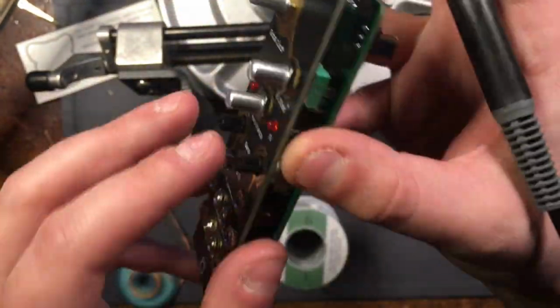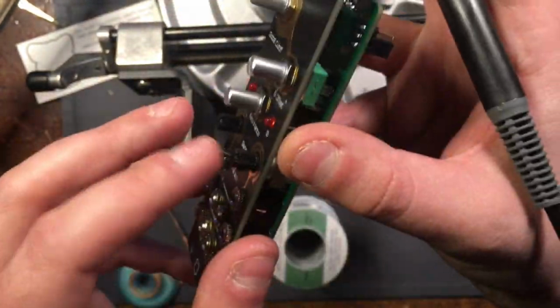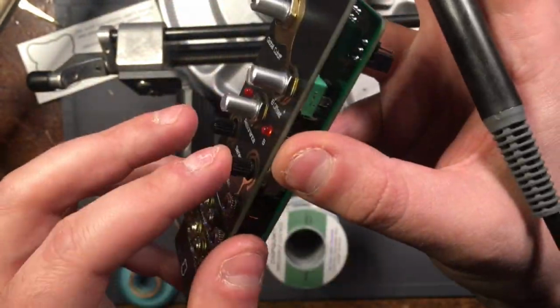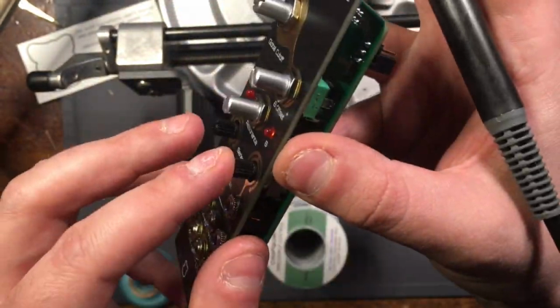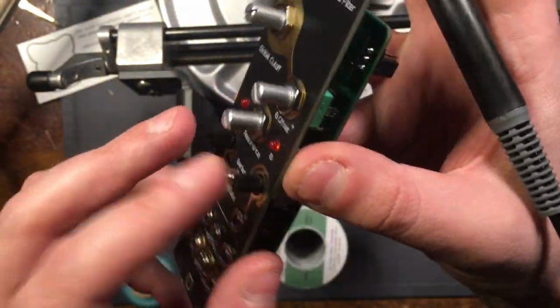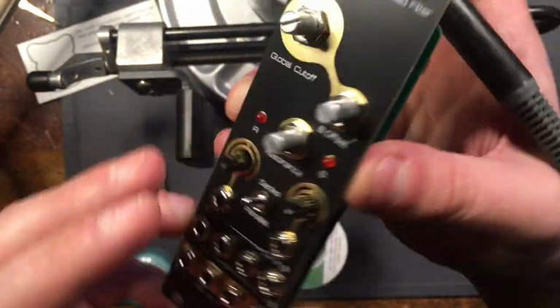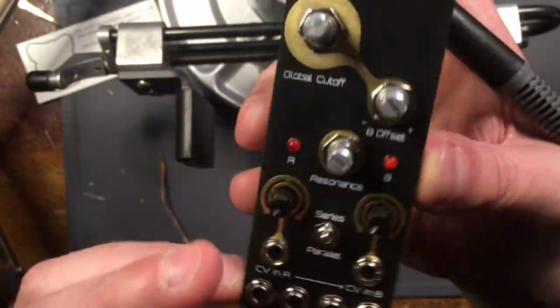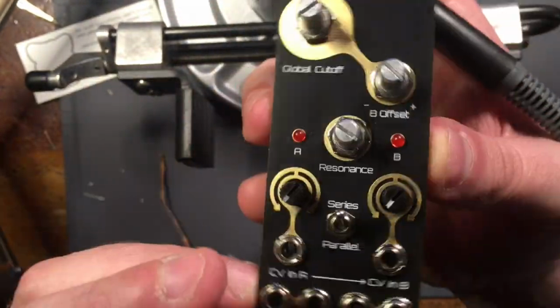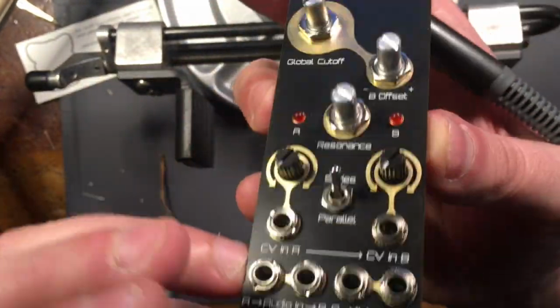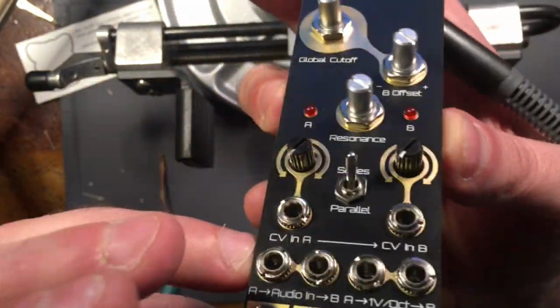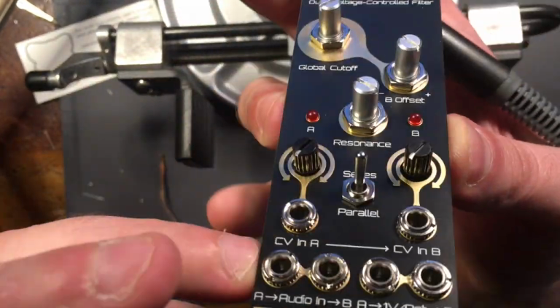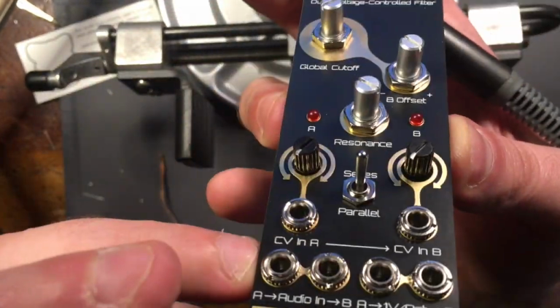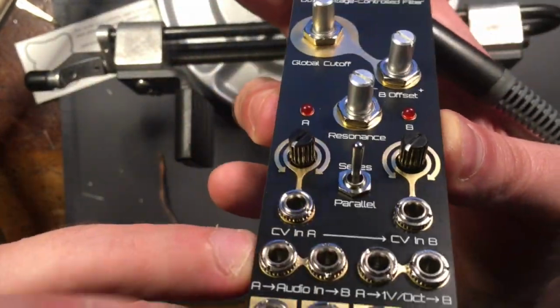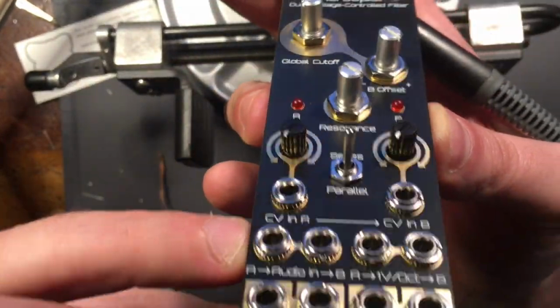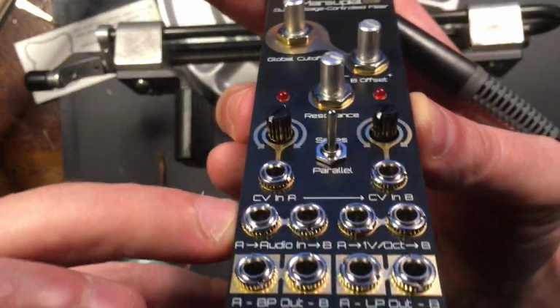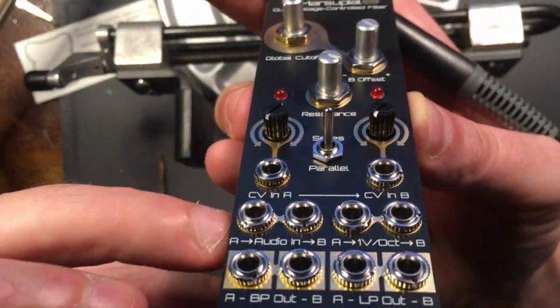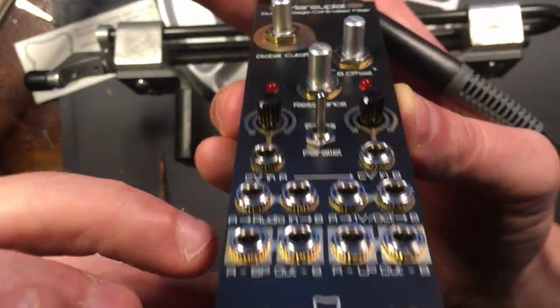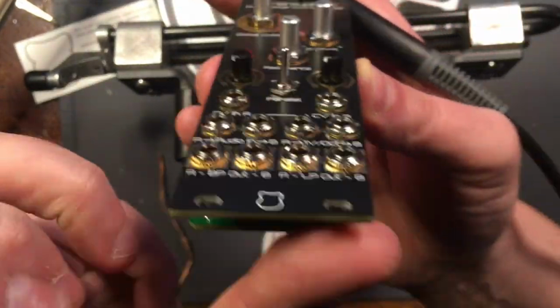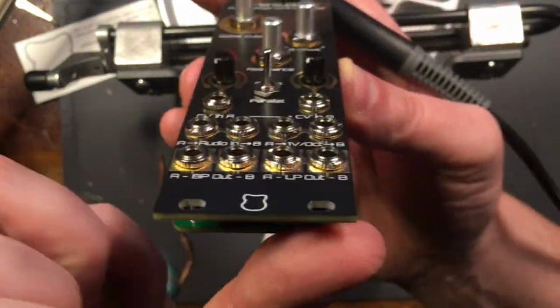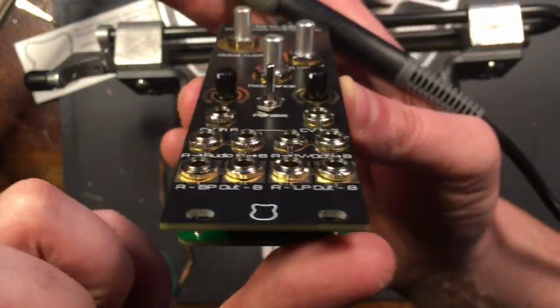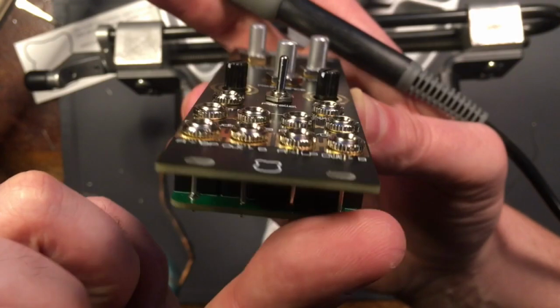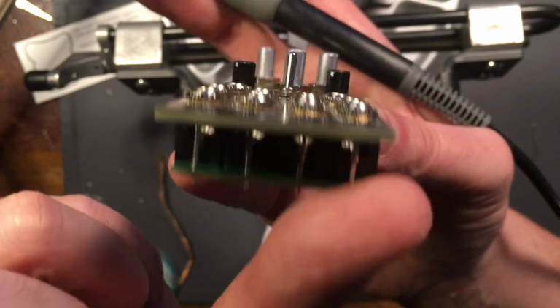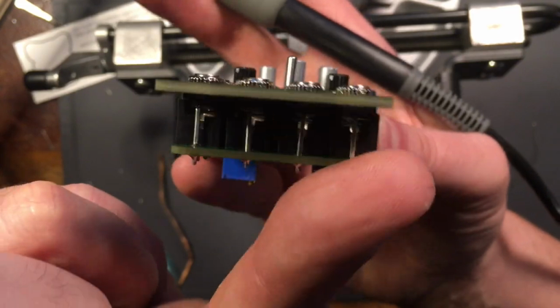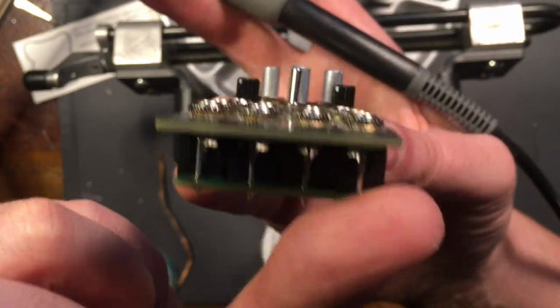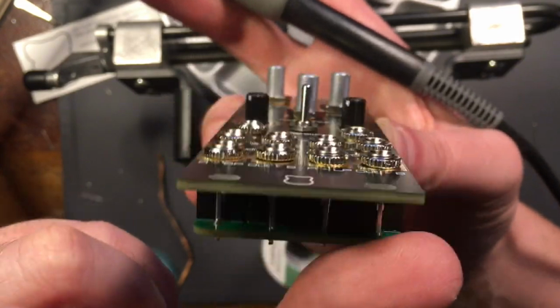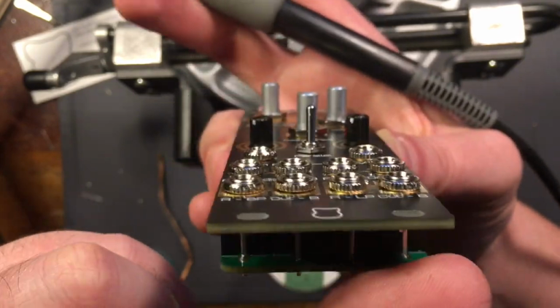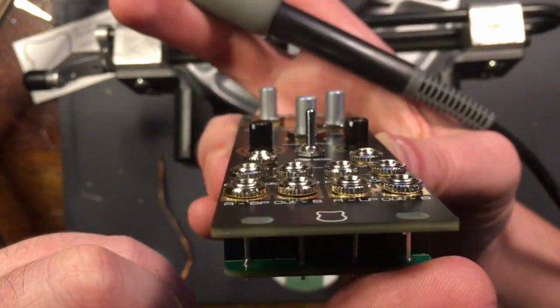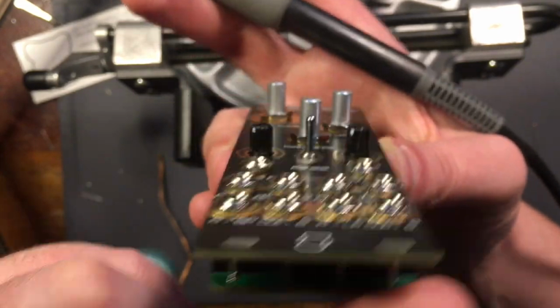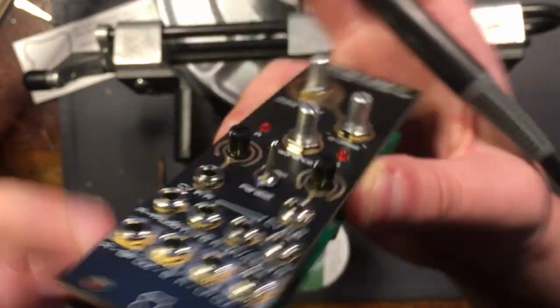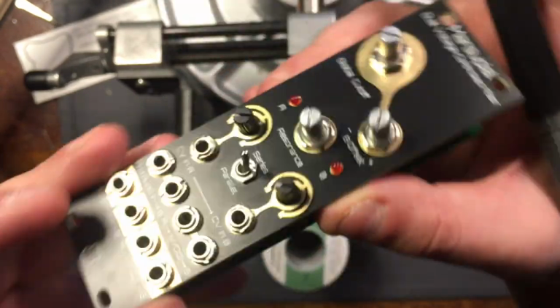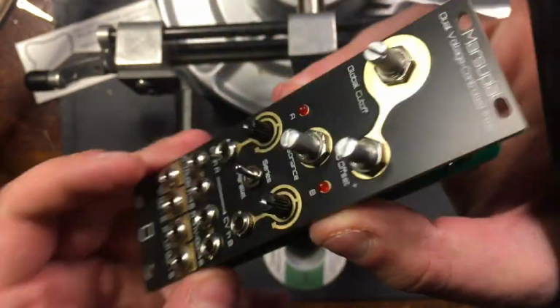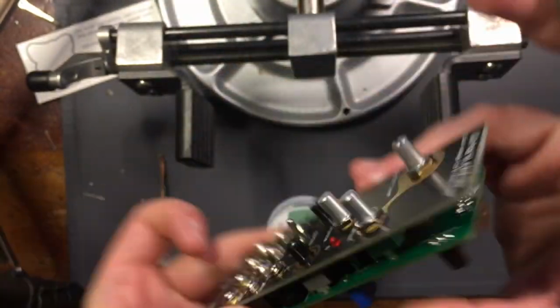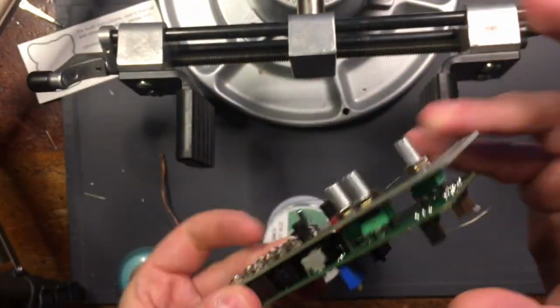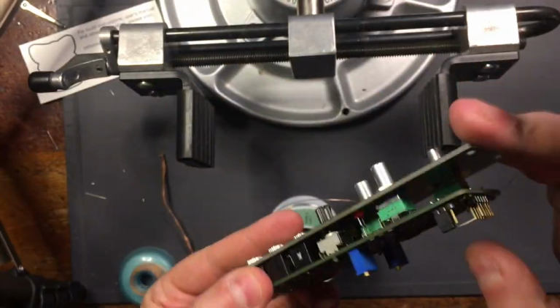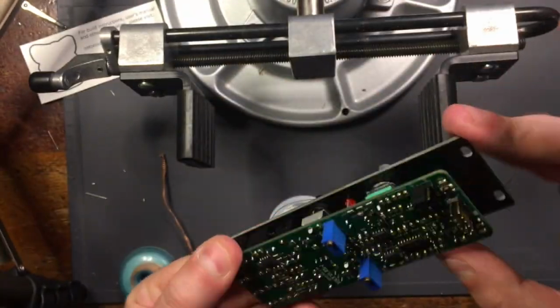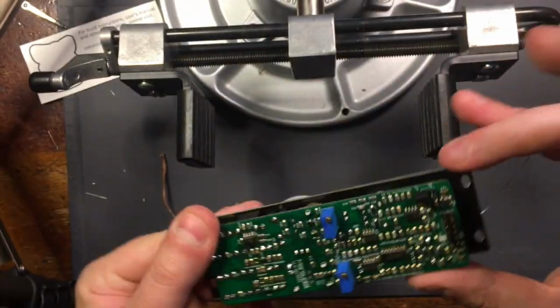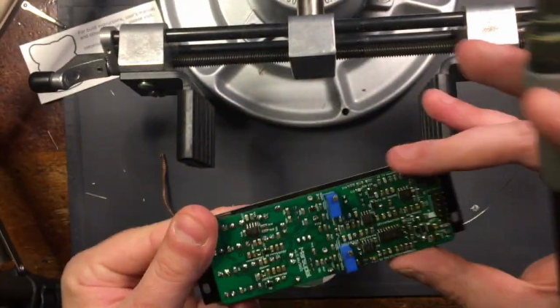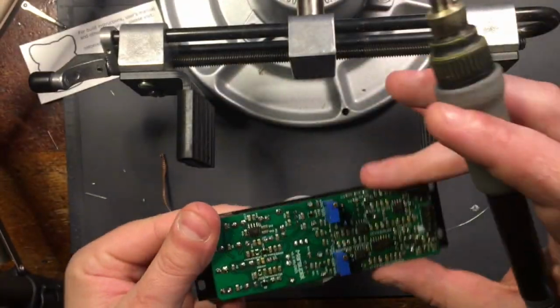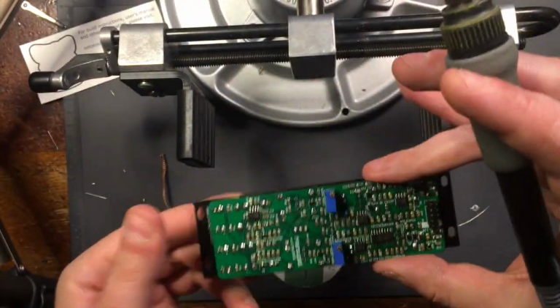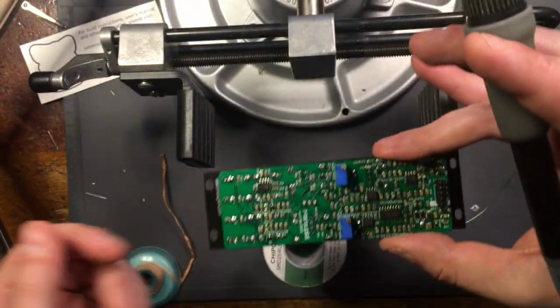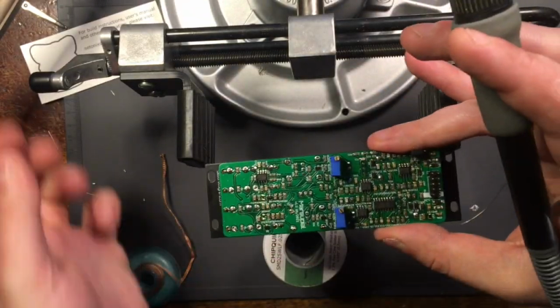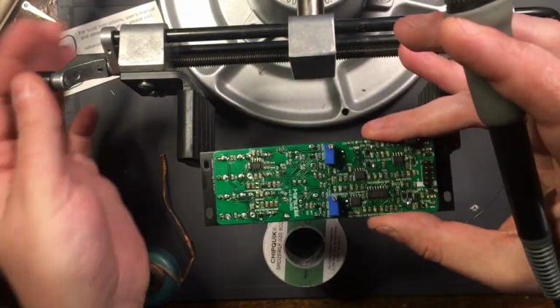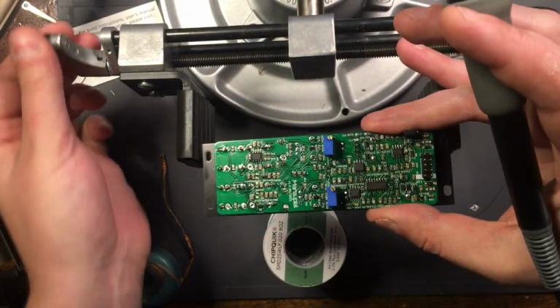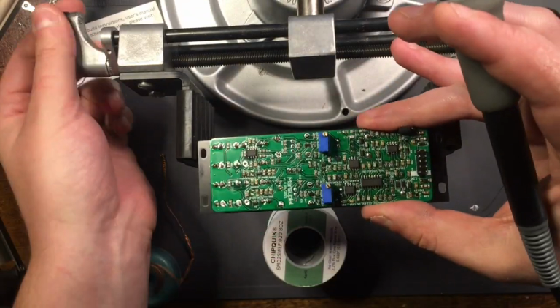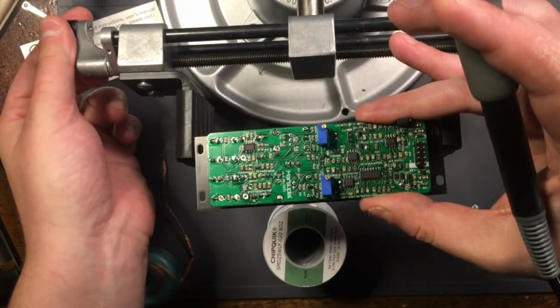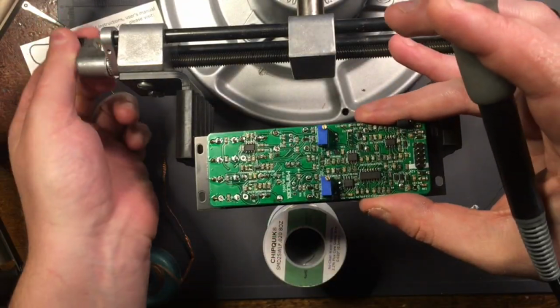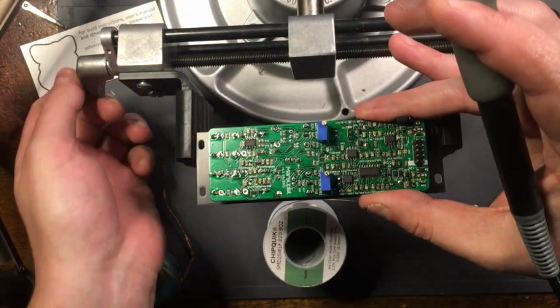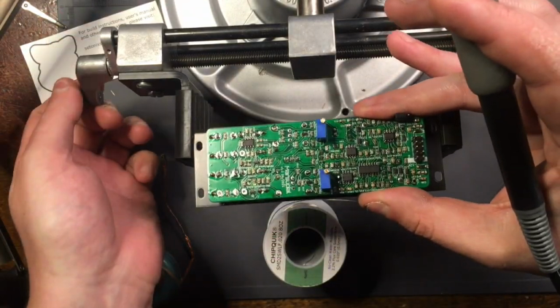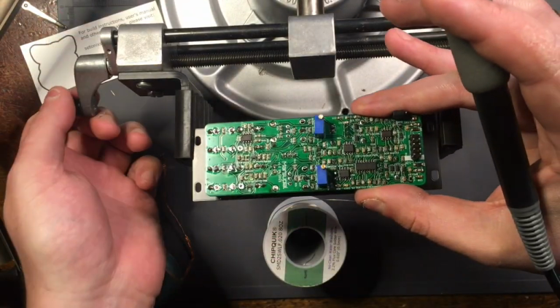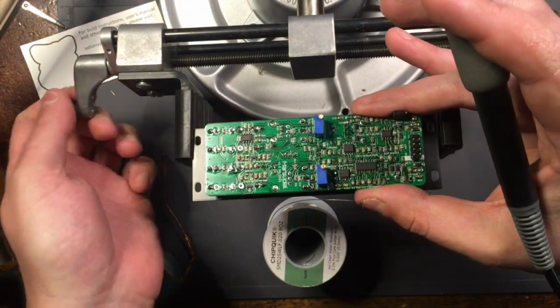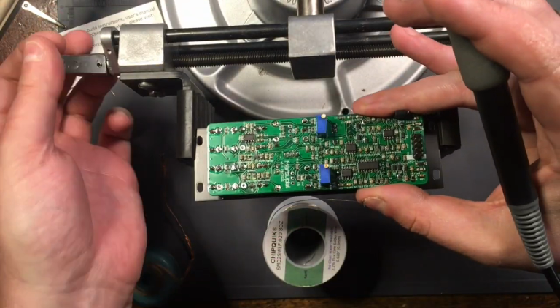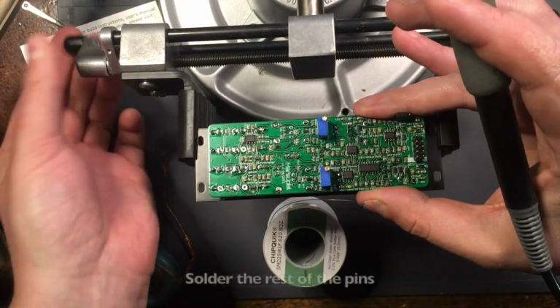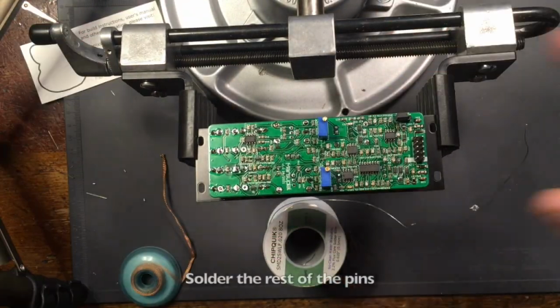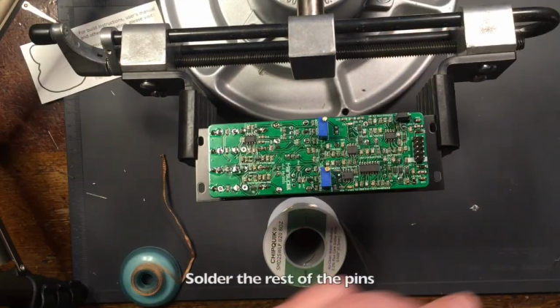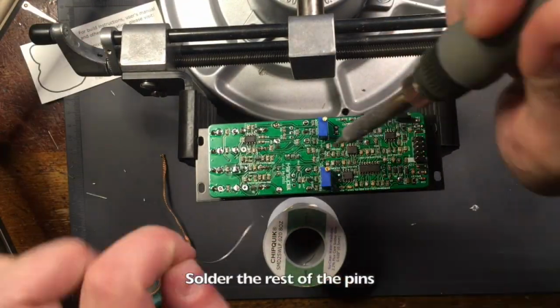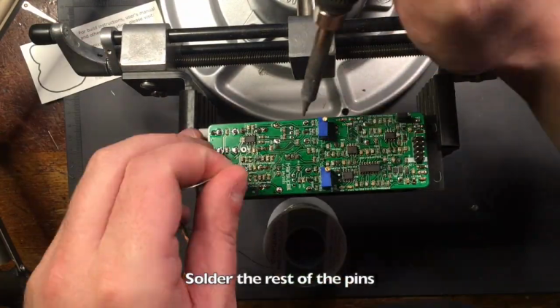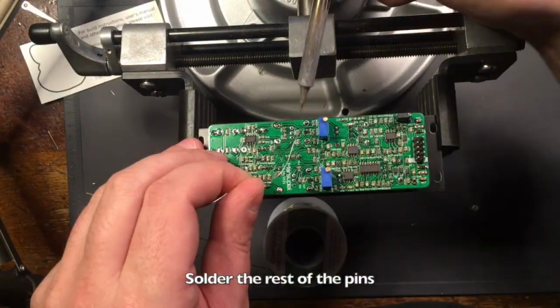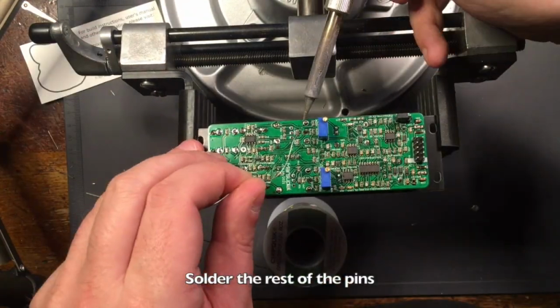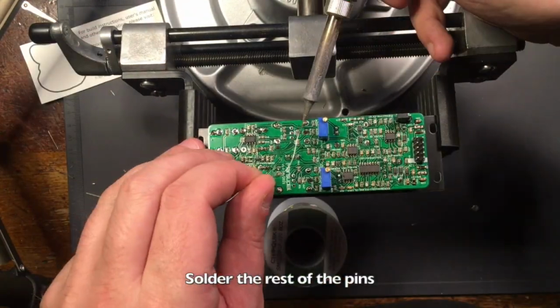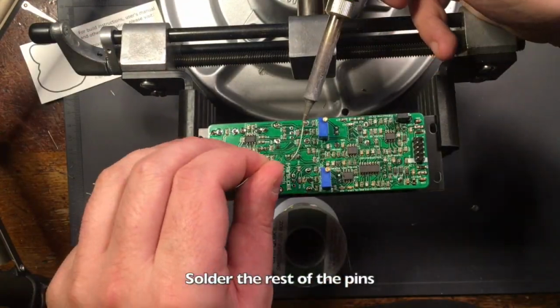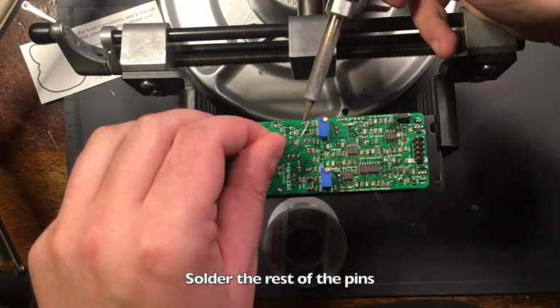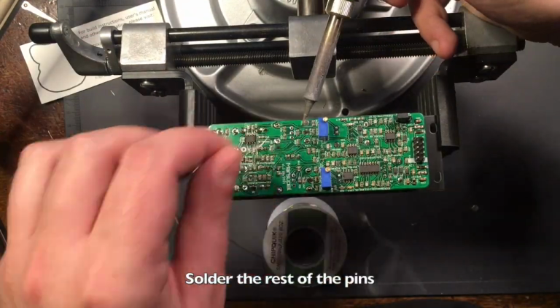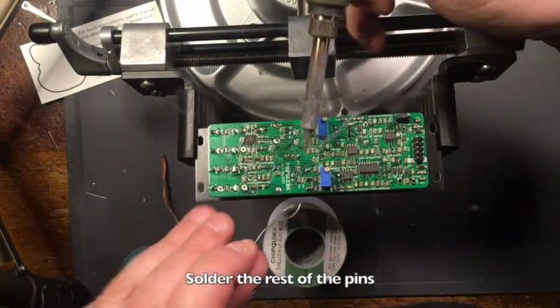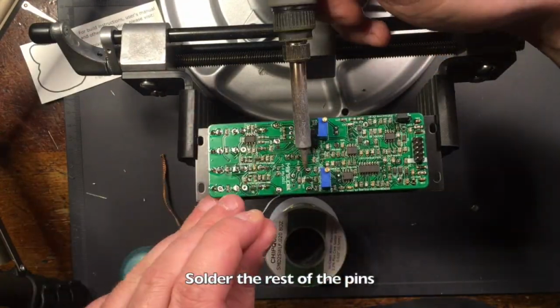Once the plastic potentiometers are straight, flip the module over and solder the other pads of each potentiometer.